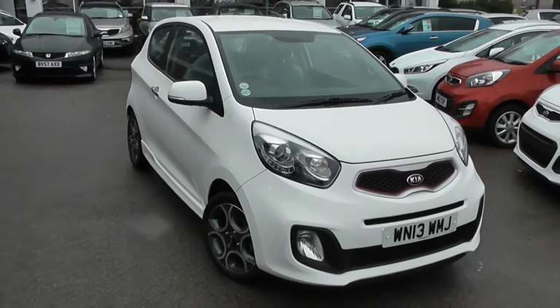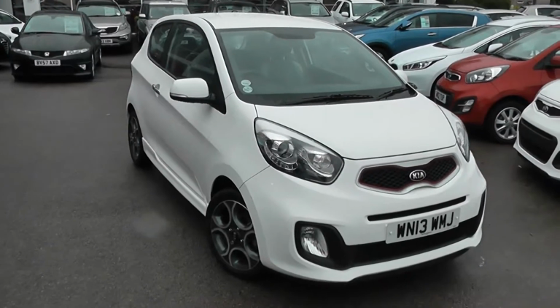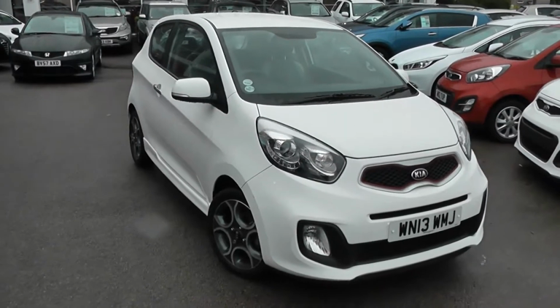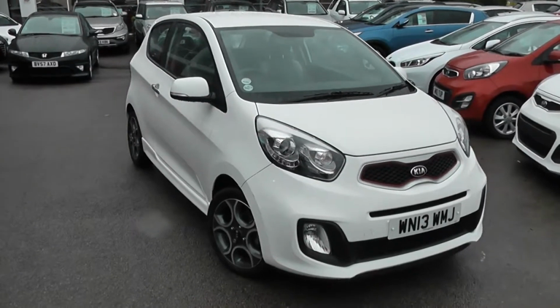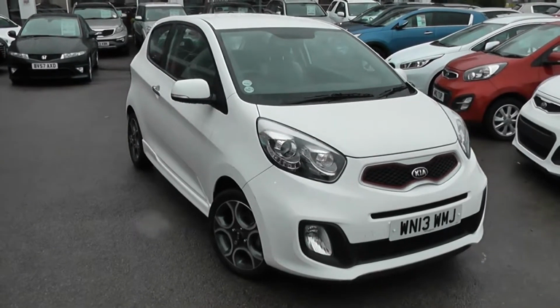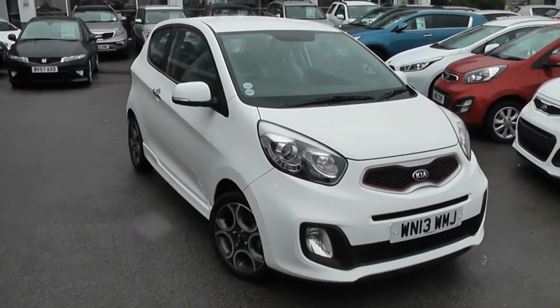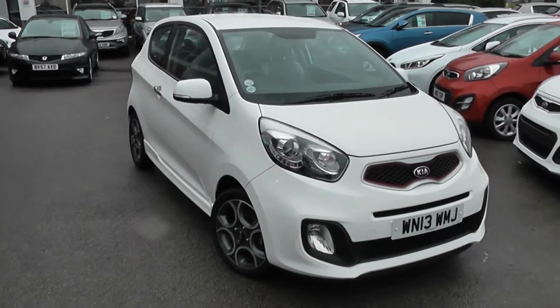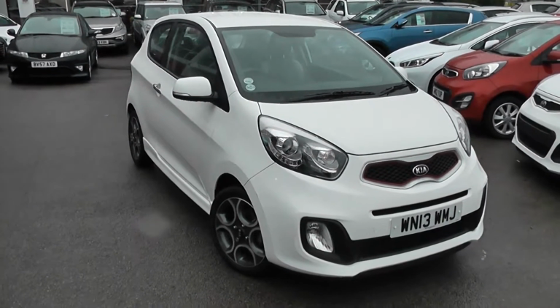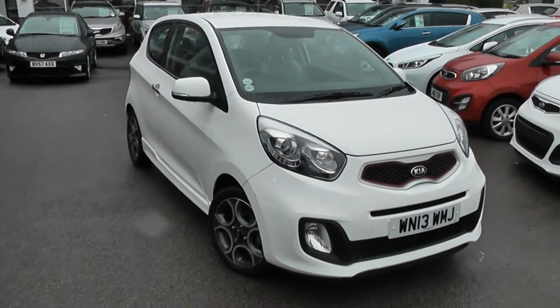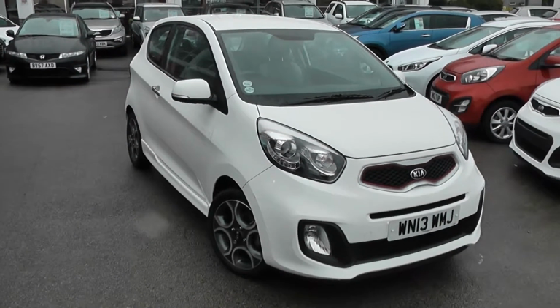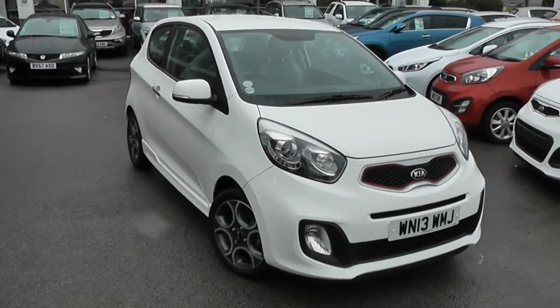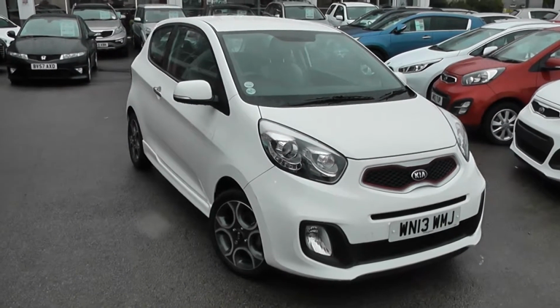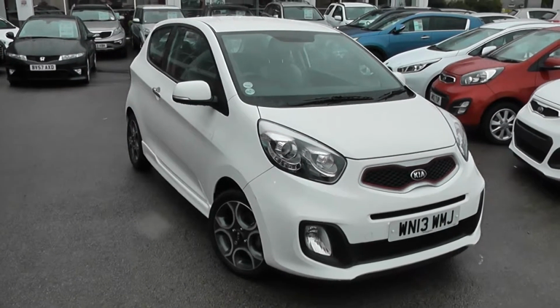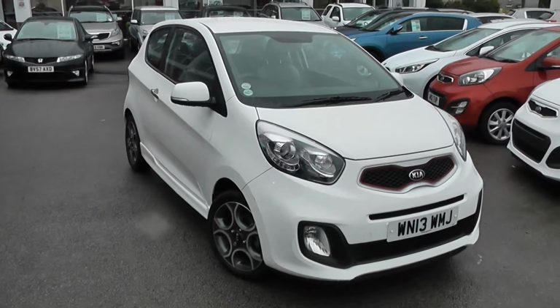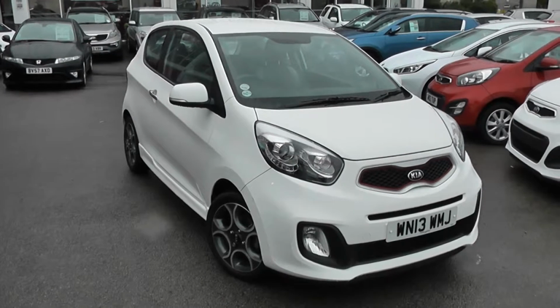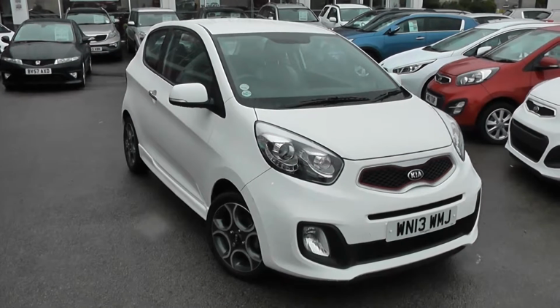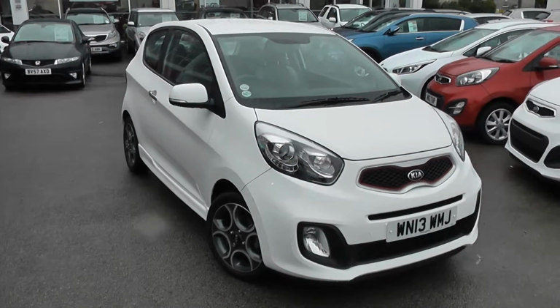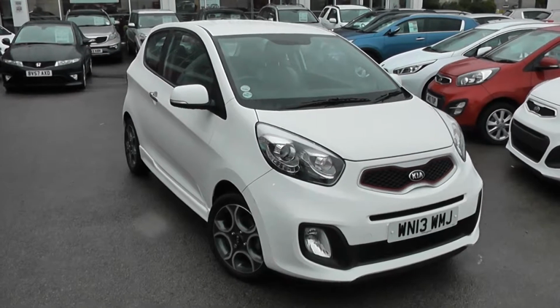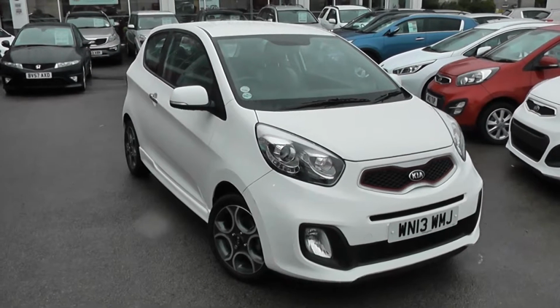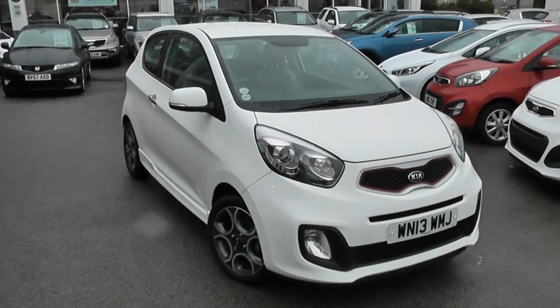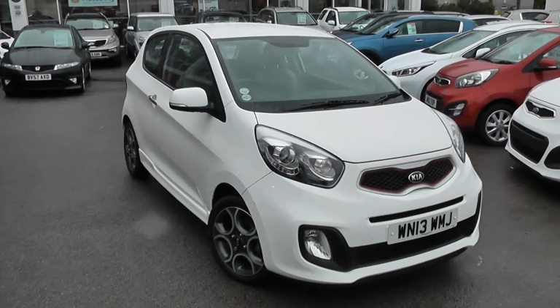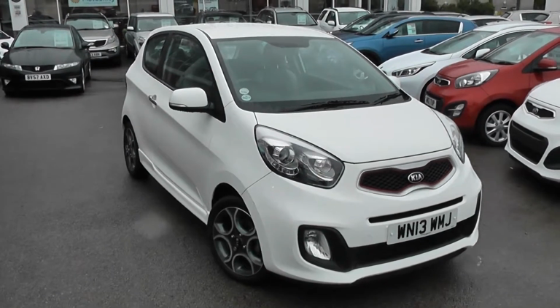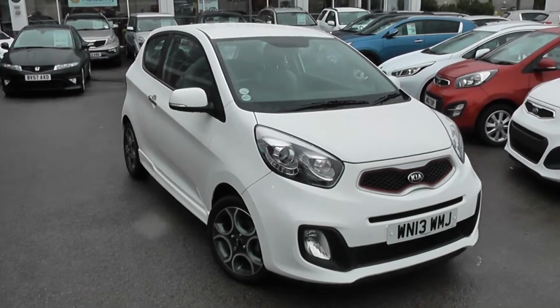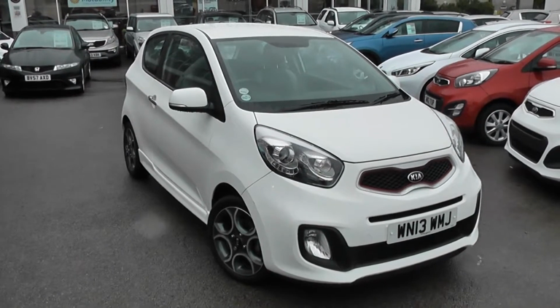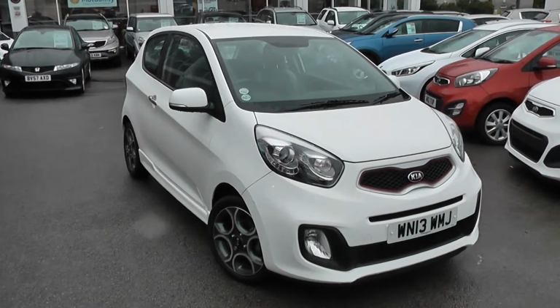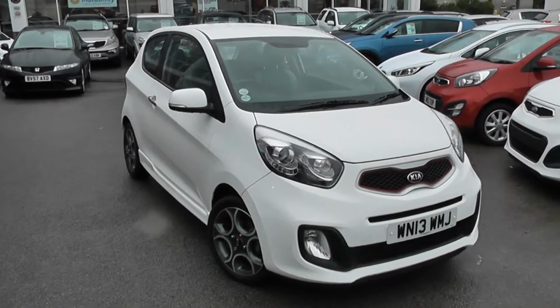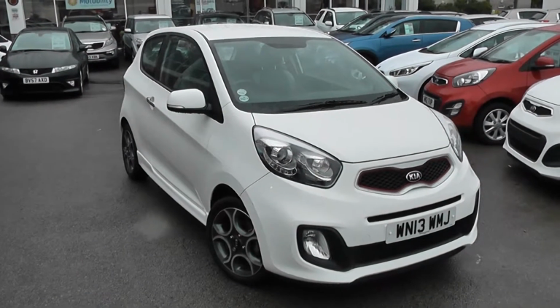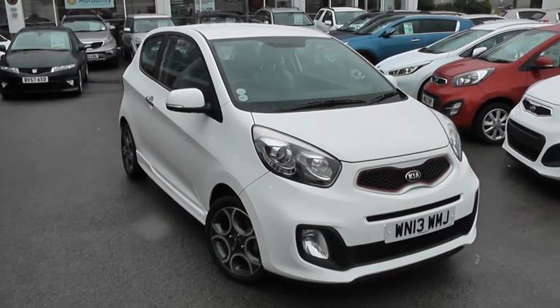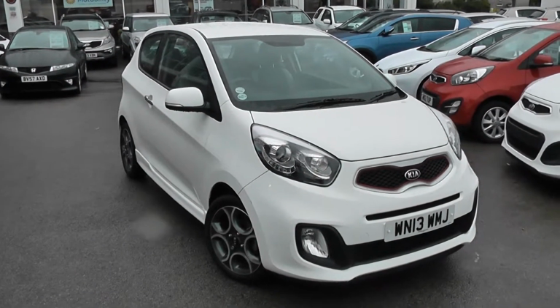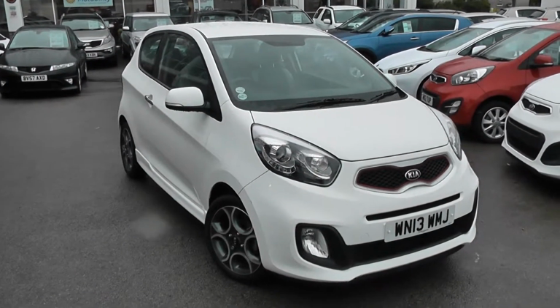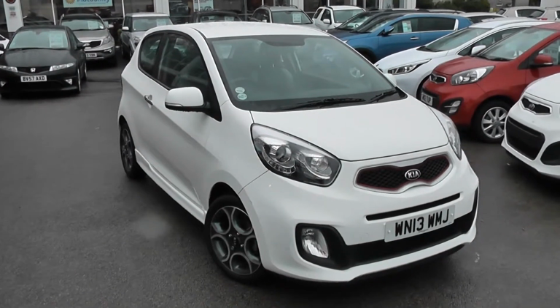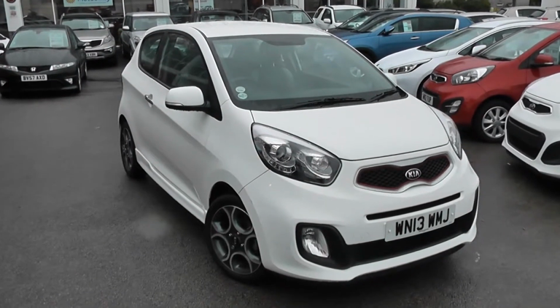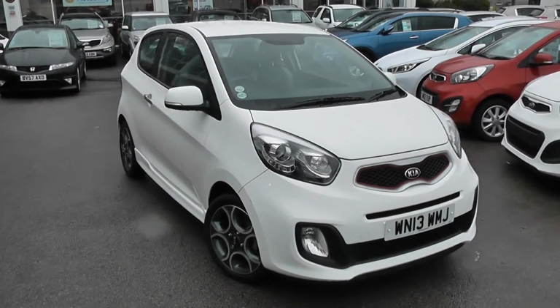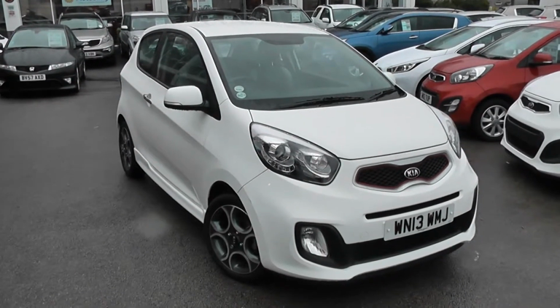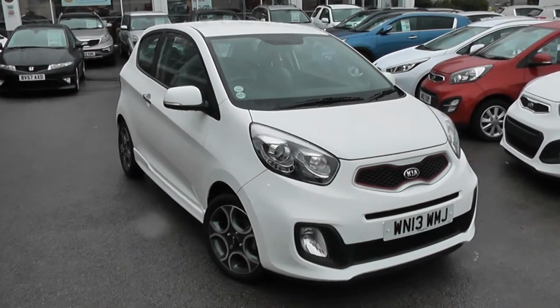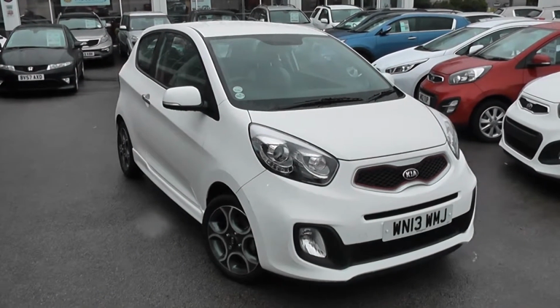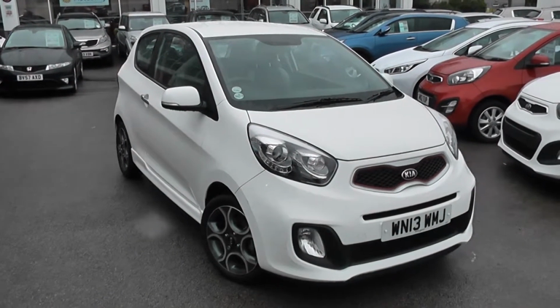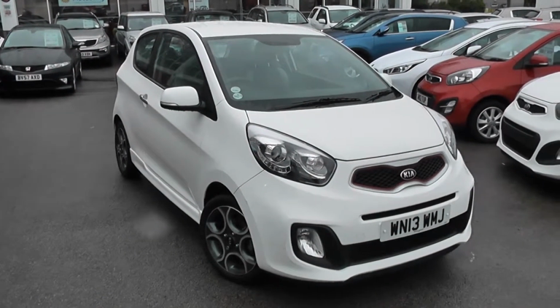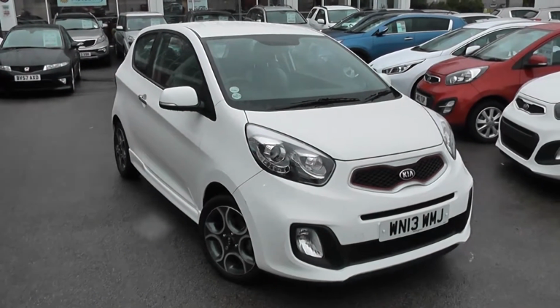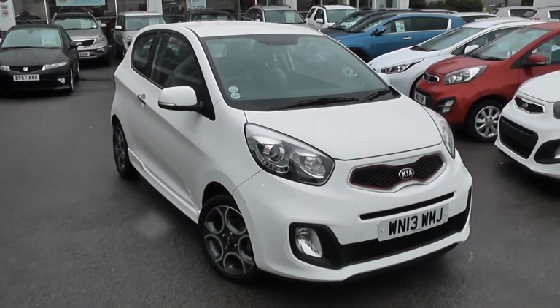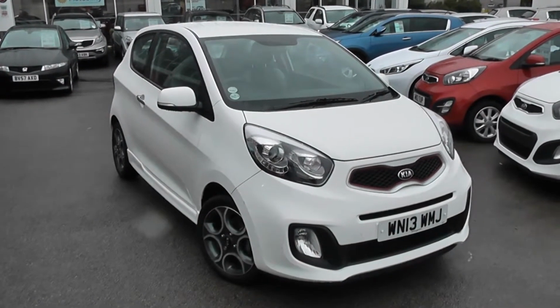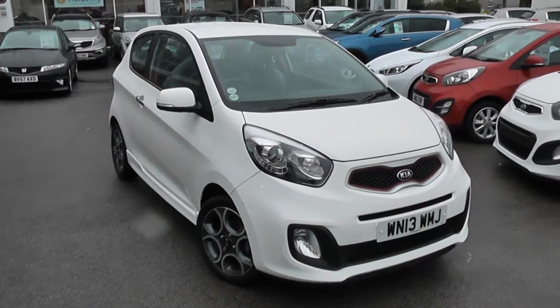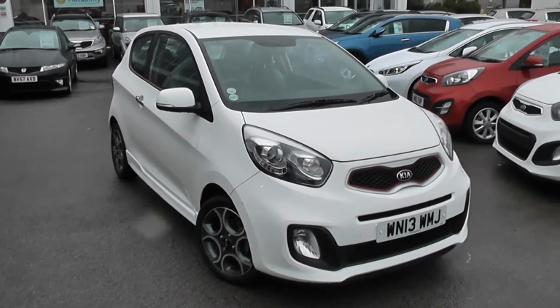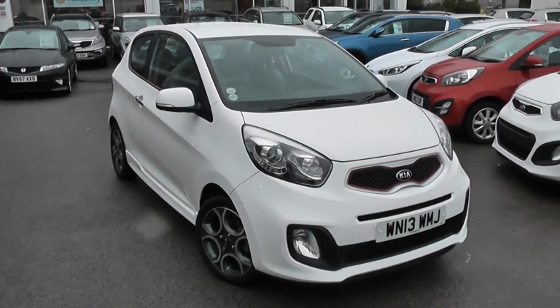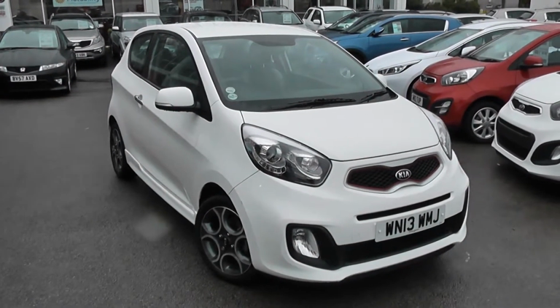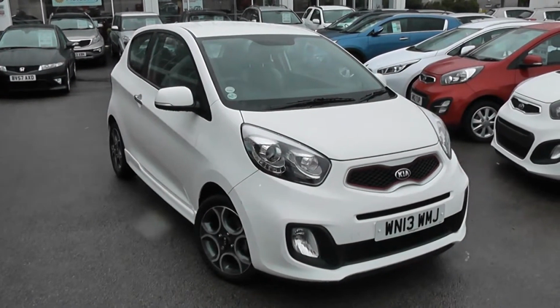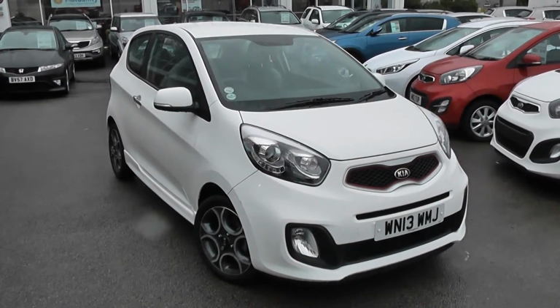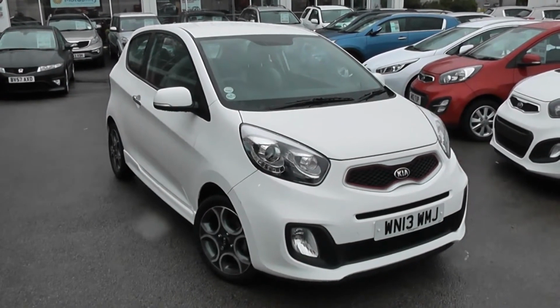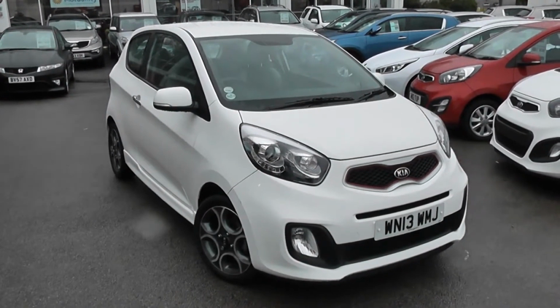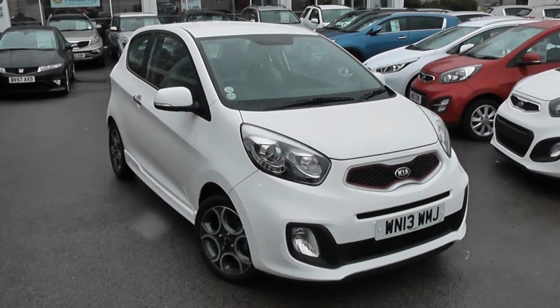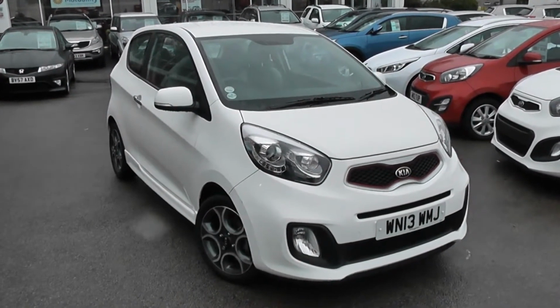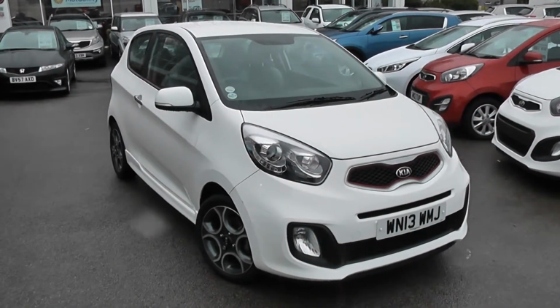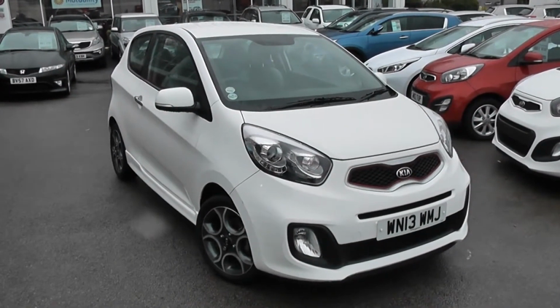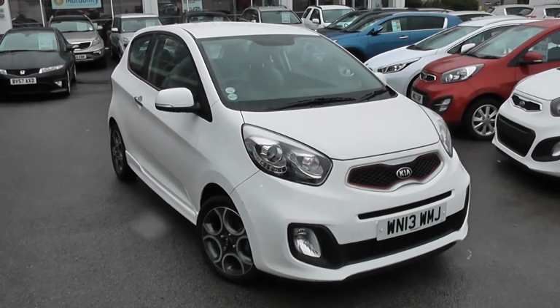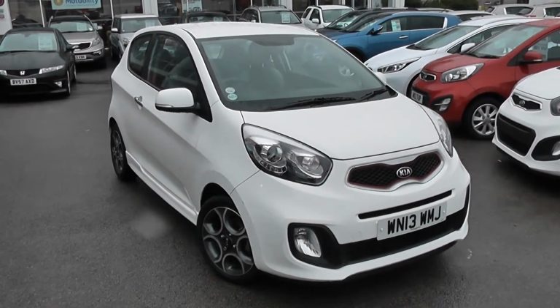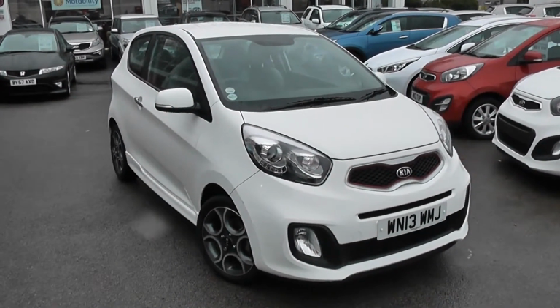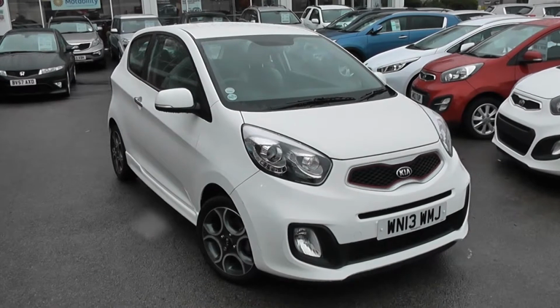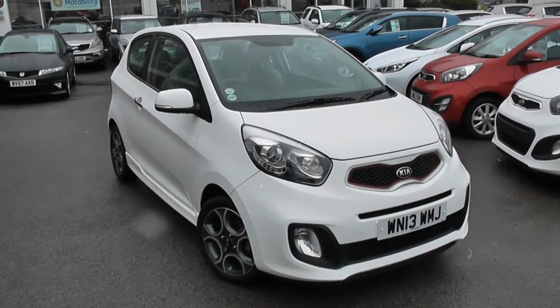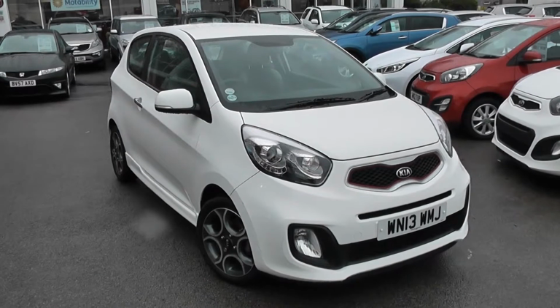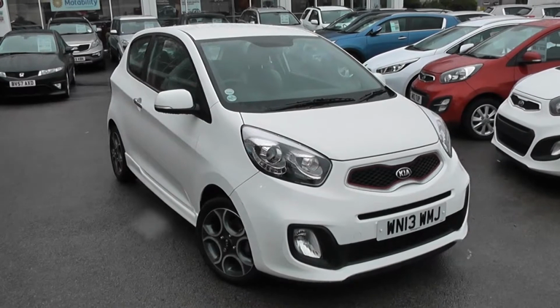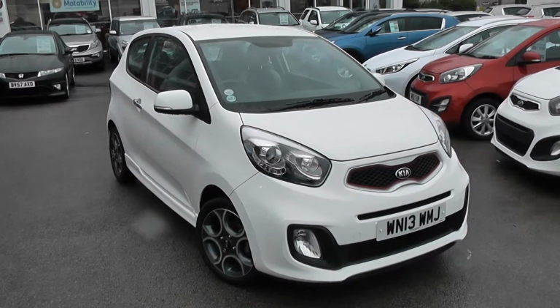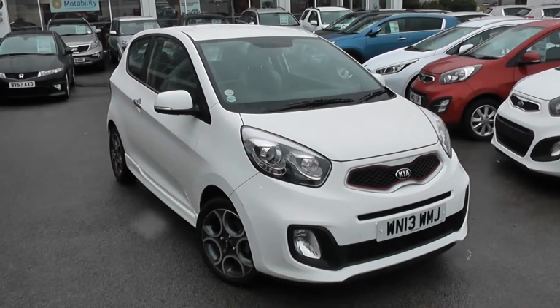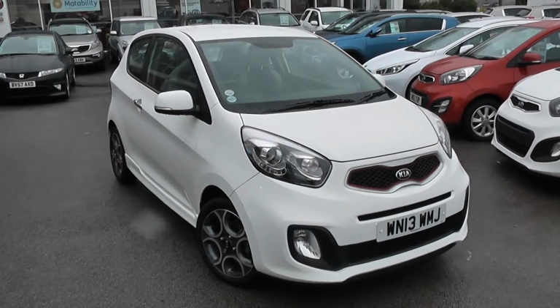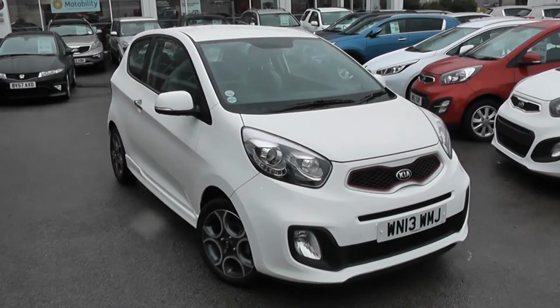Welcome to Wessex Garages Used Cars Online. We have the Kia Picanto in white. This car is registered to a 13 plate. It's a 1.2 litre petrol with manual transmission.